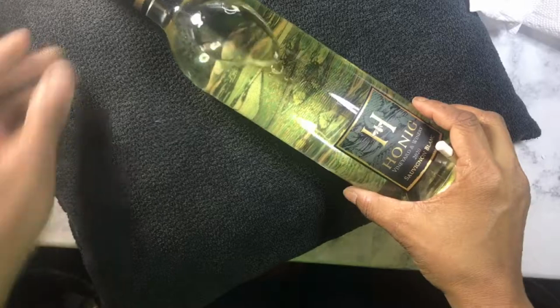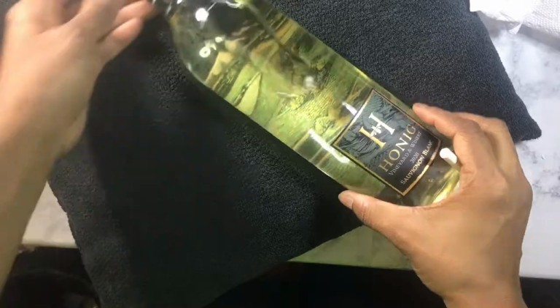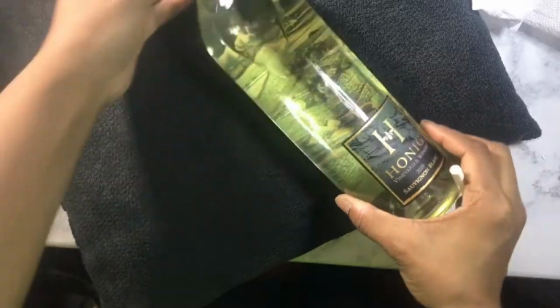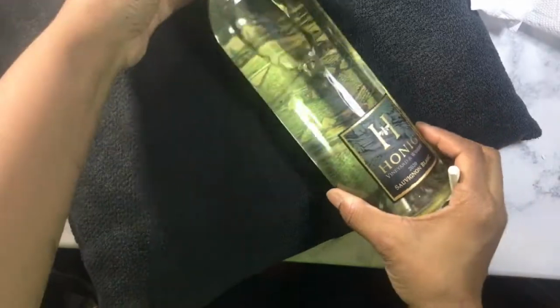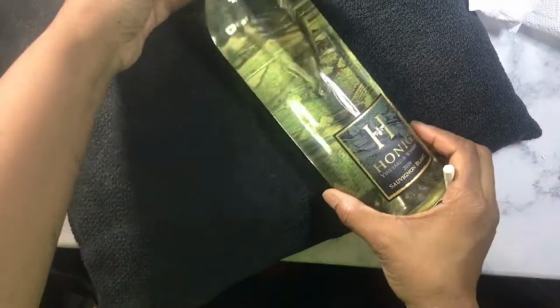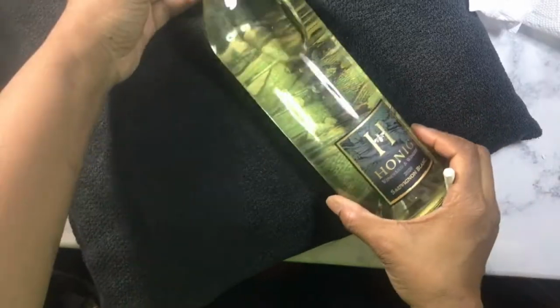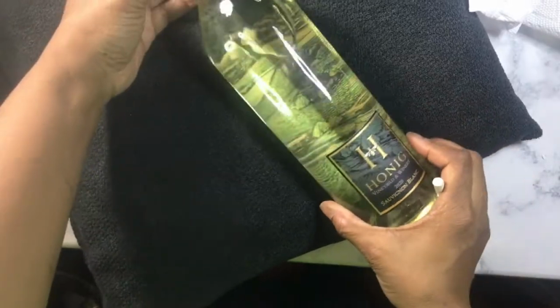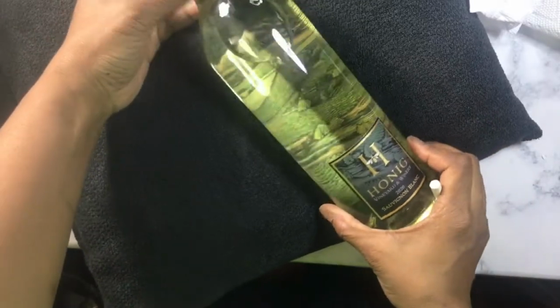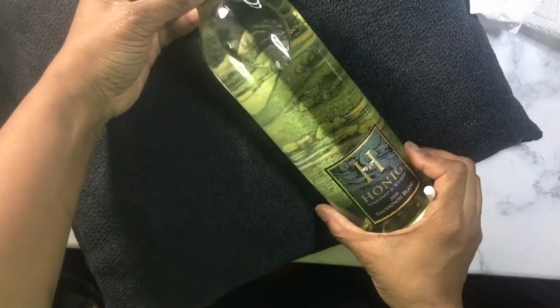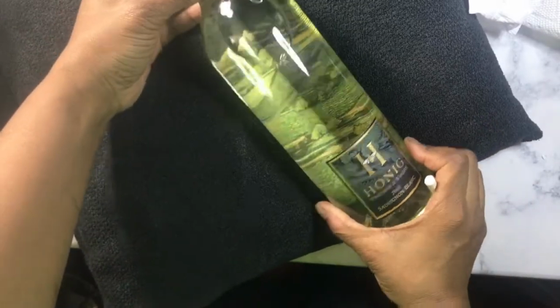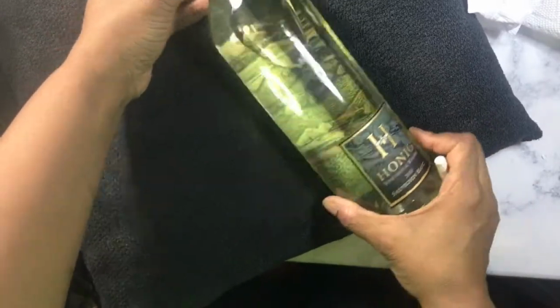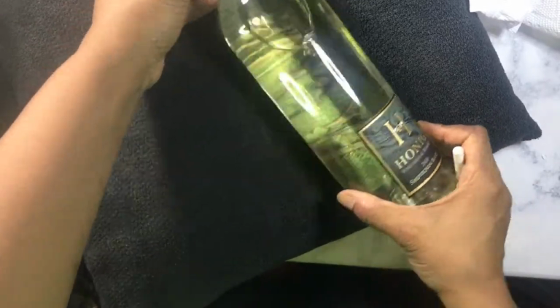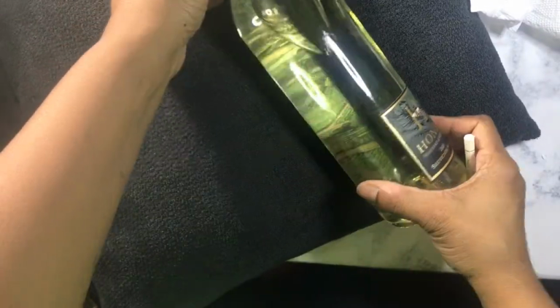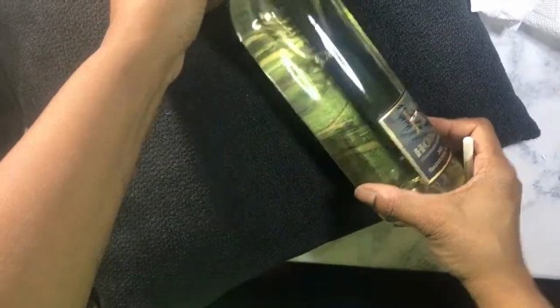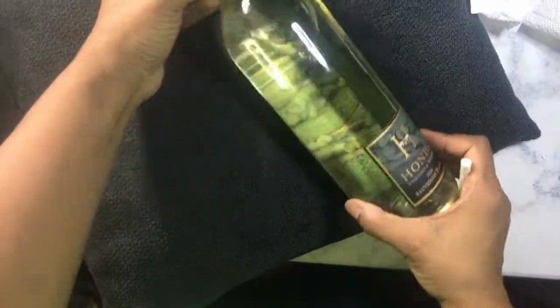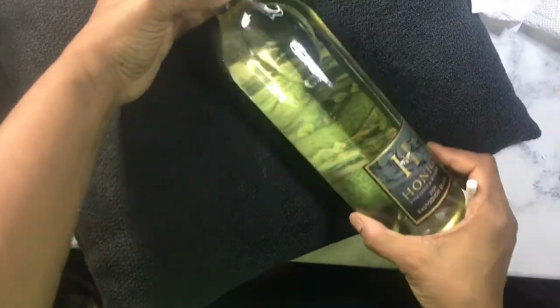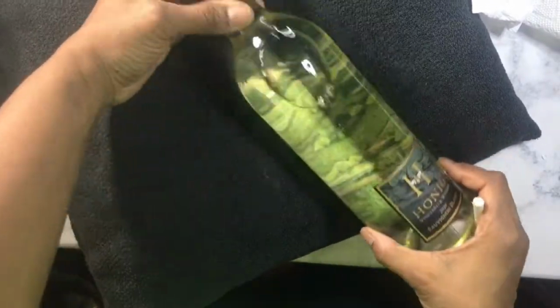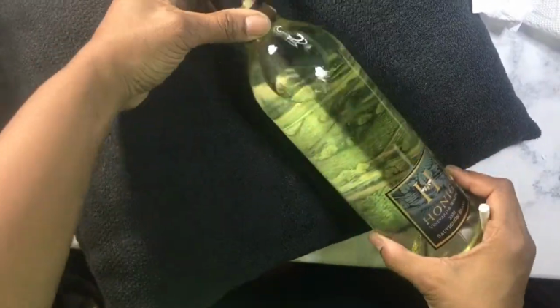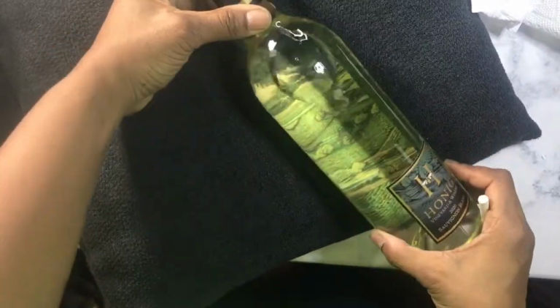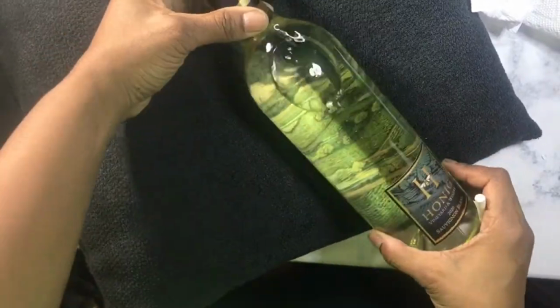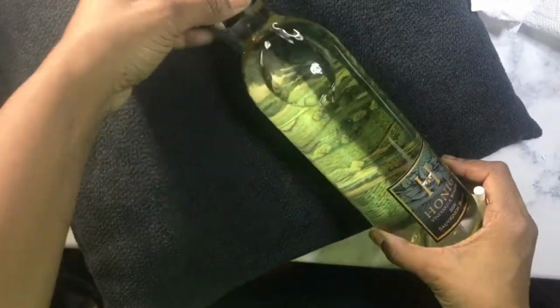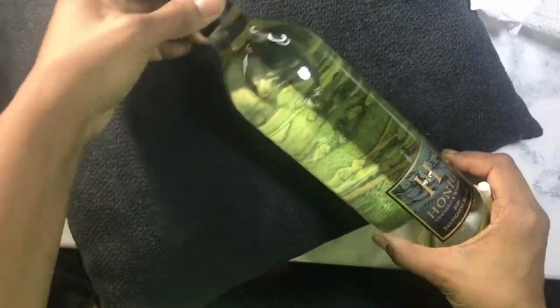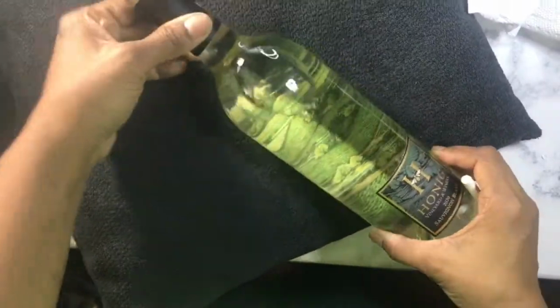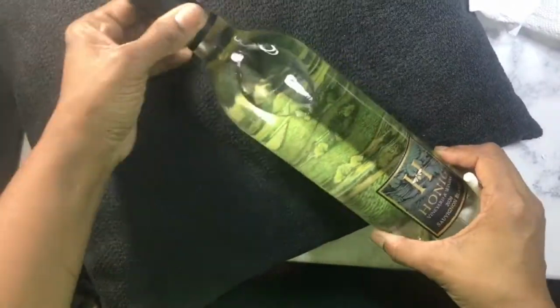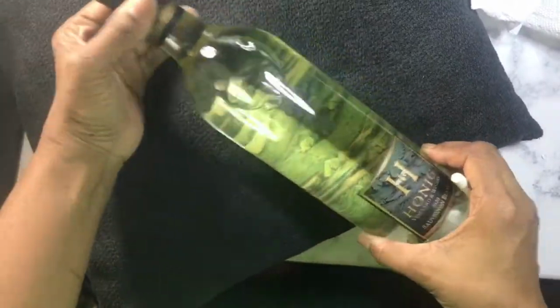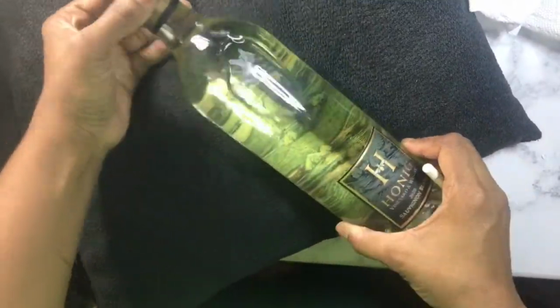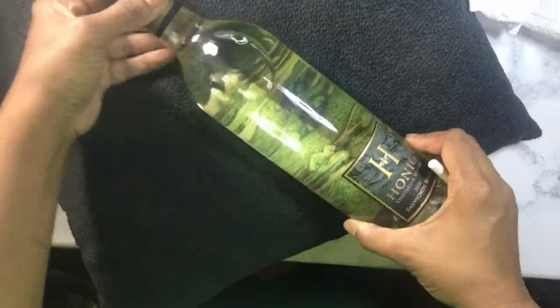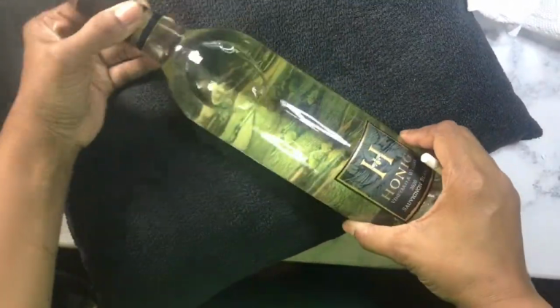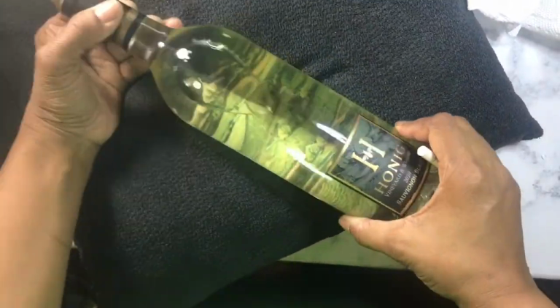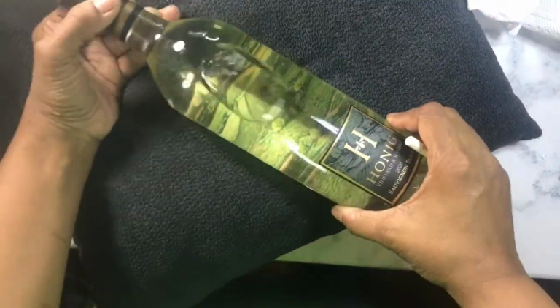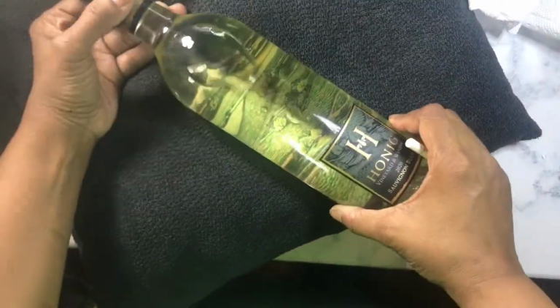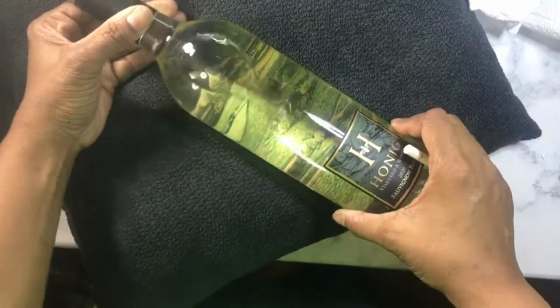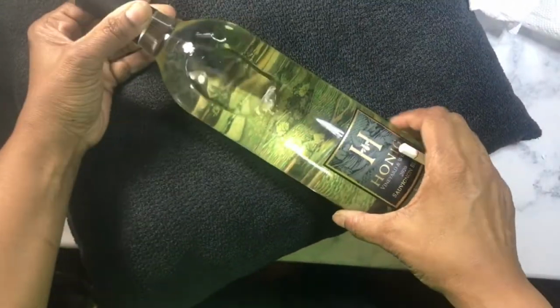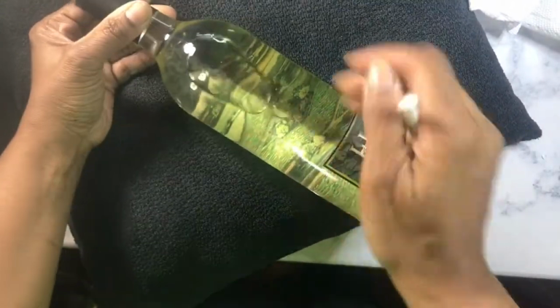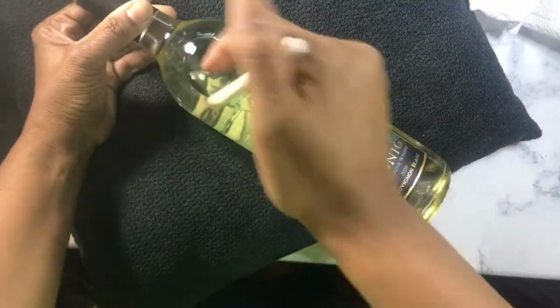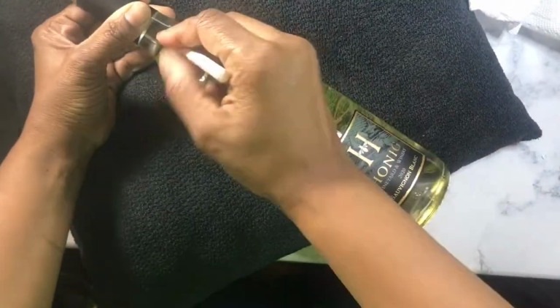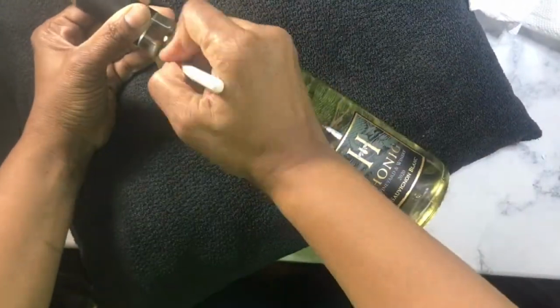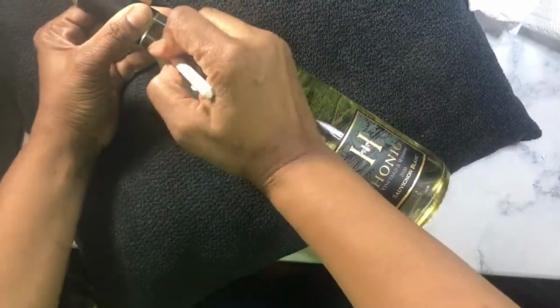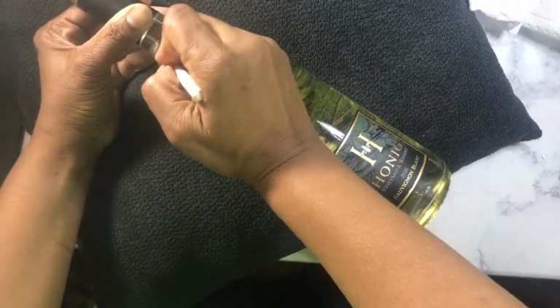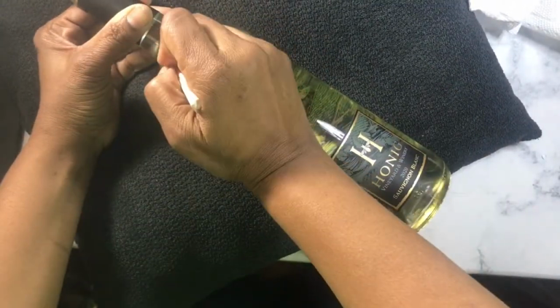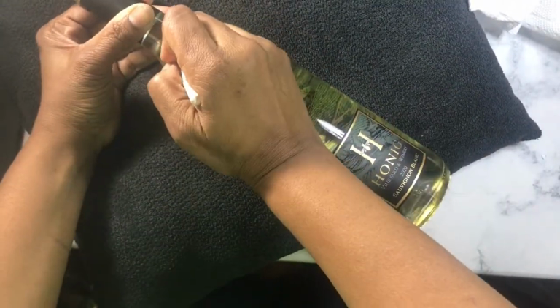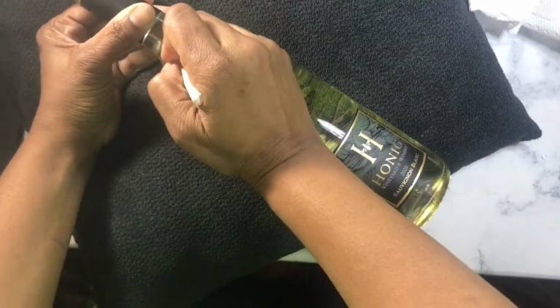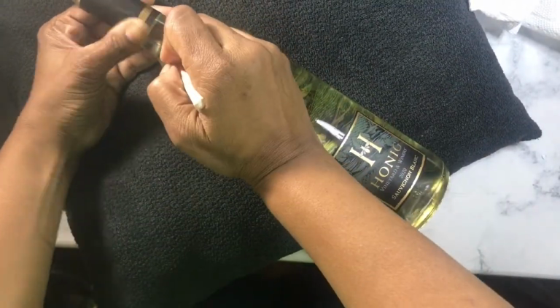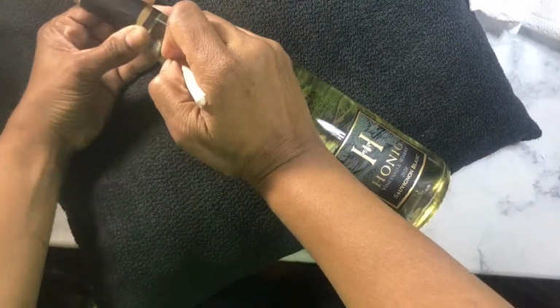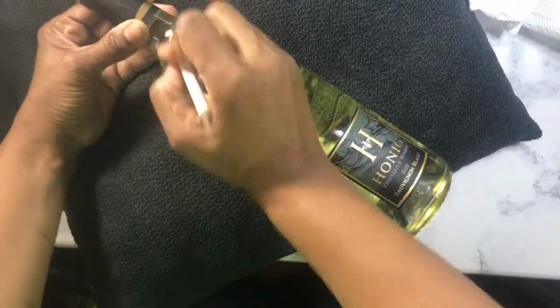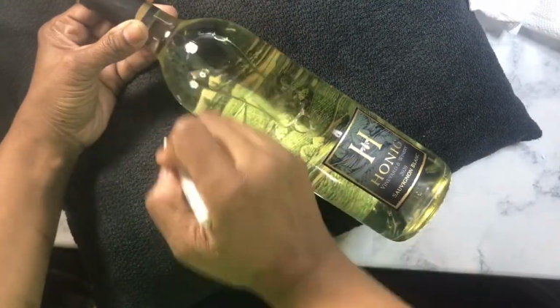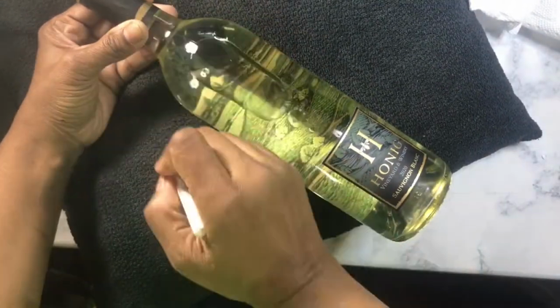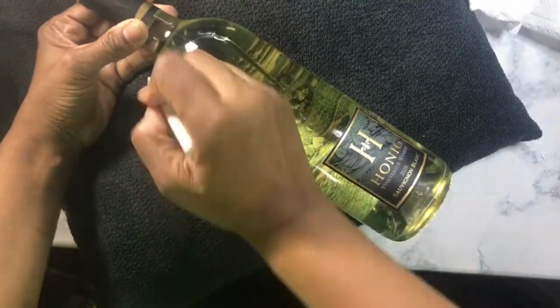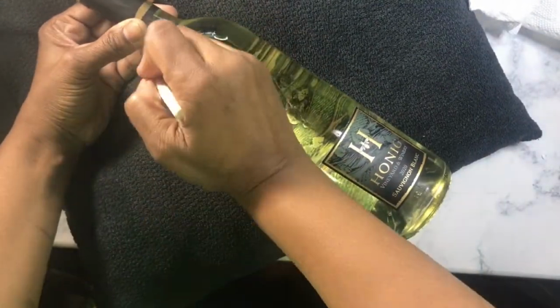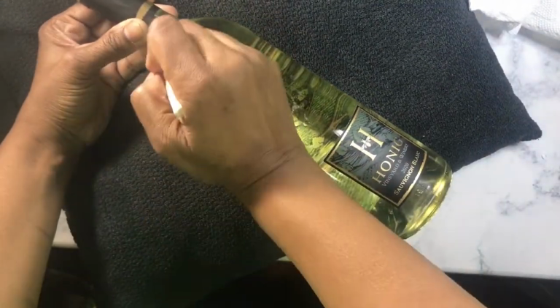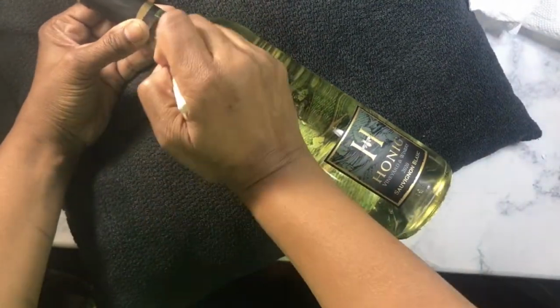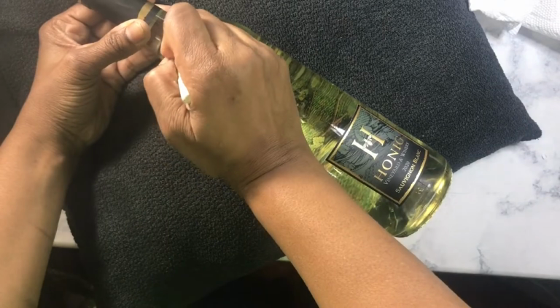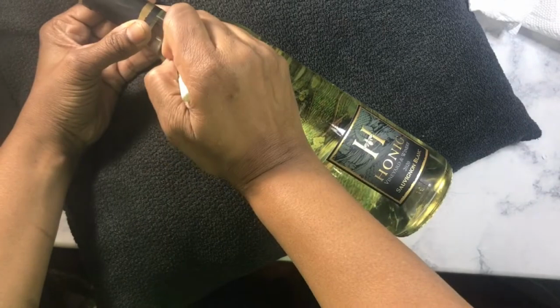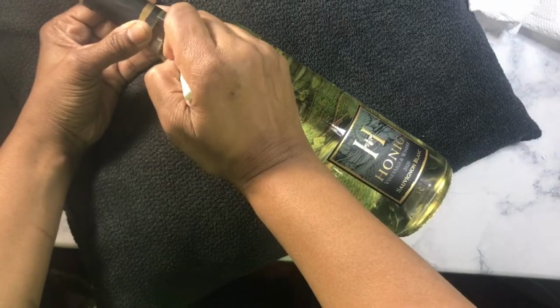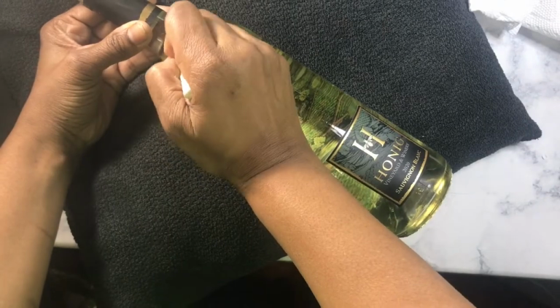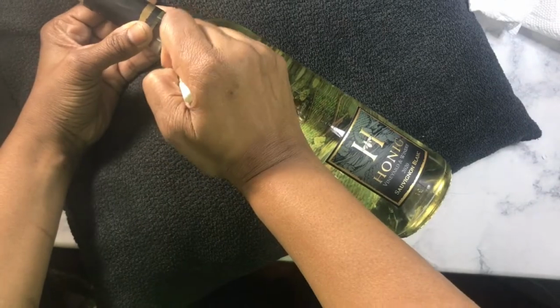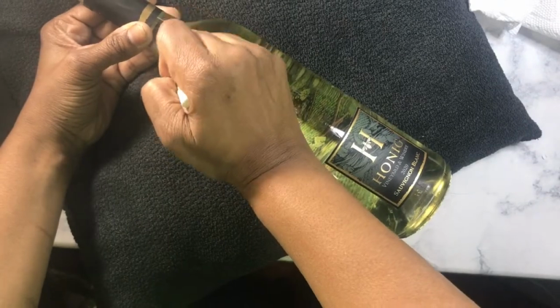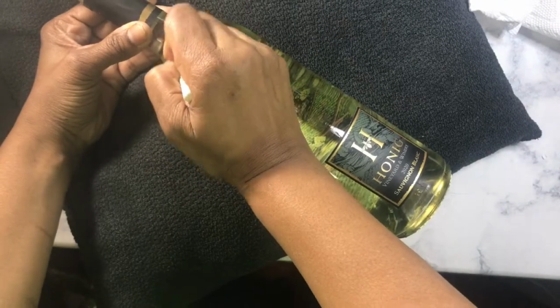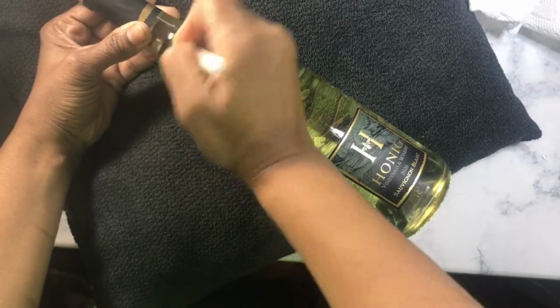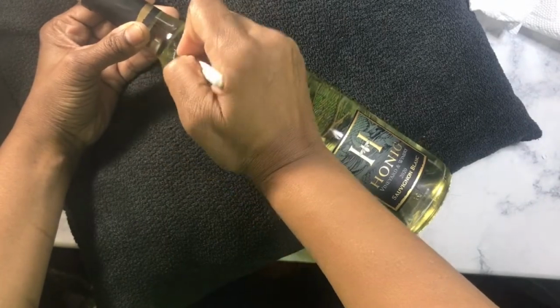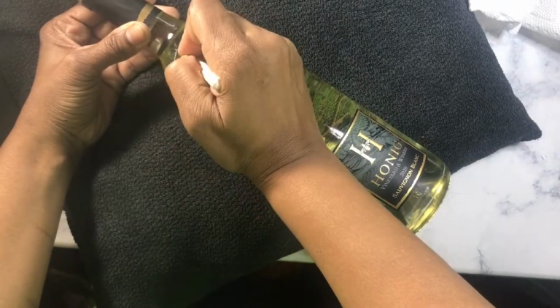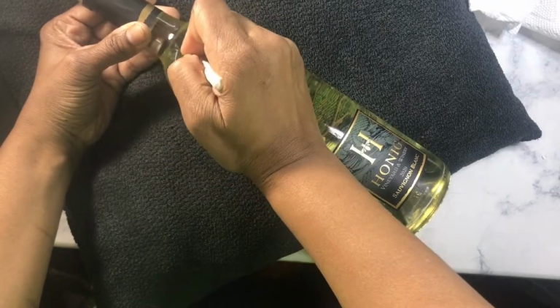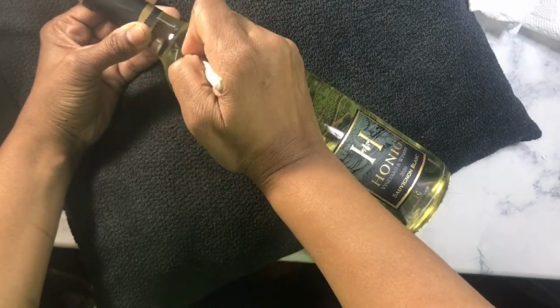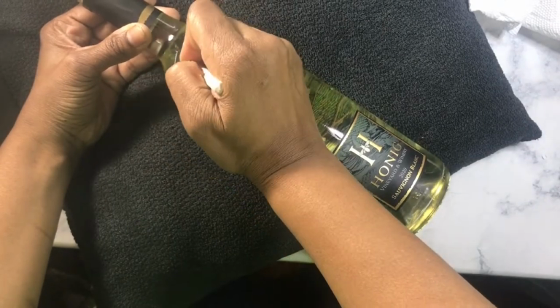Hi guys, welcome back to my channel. This is Christy Toney, Calligraphy by CT.